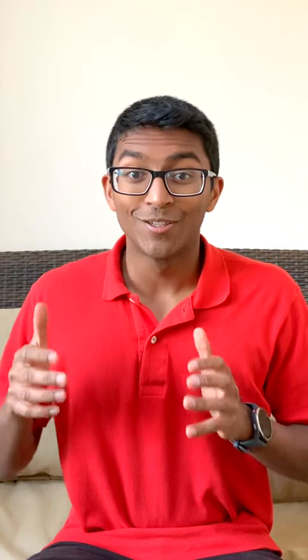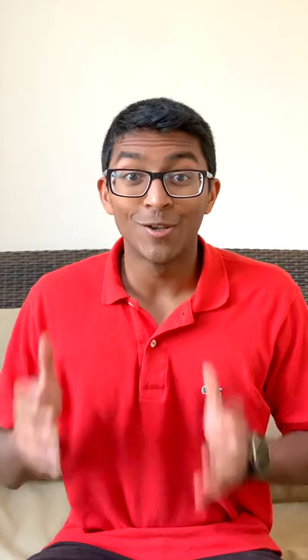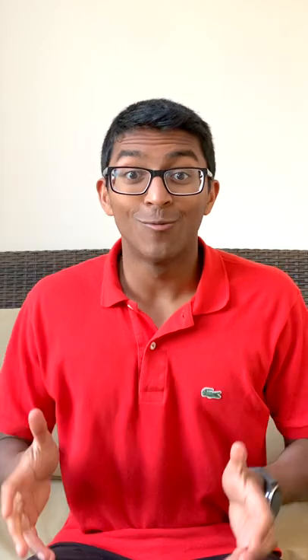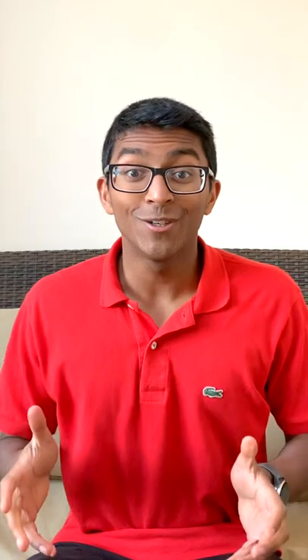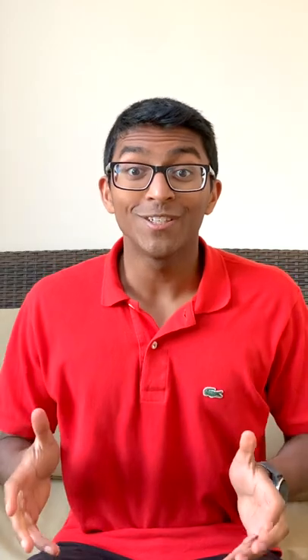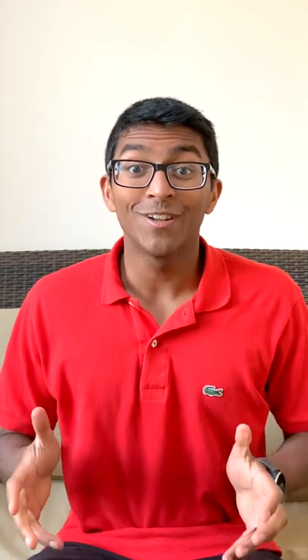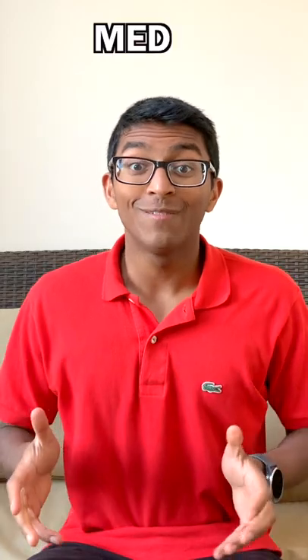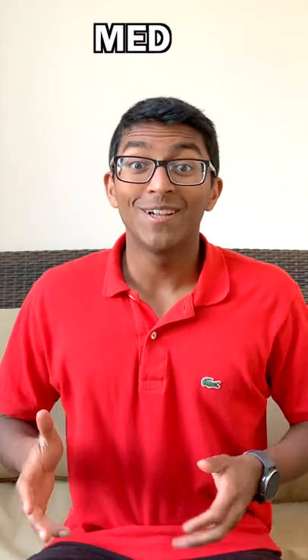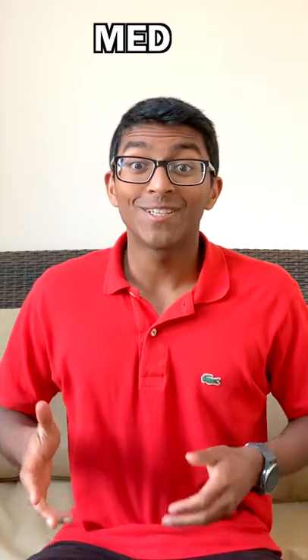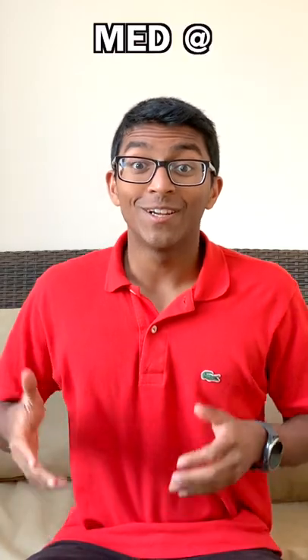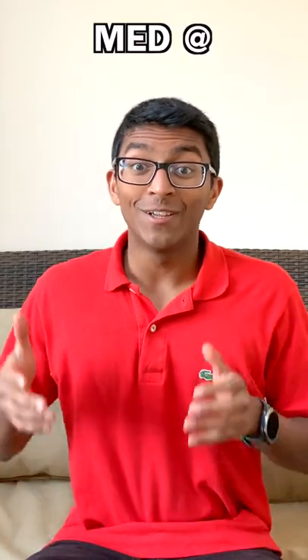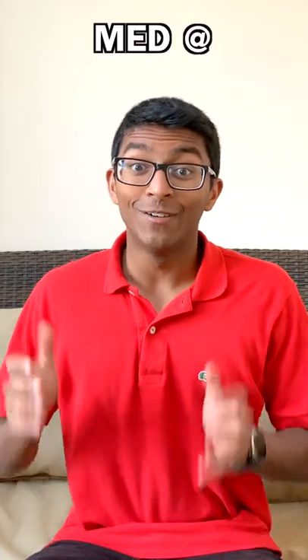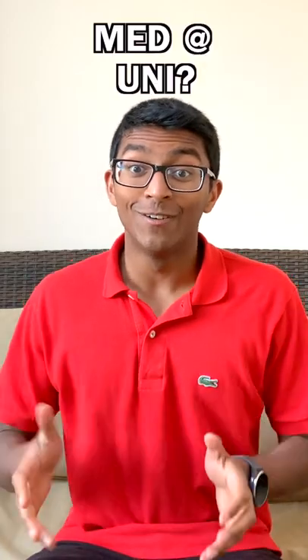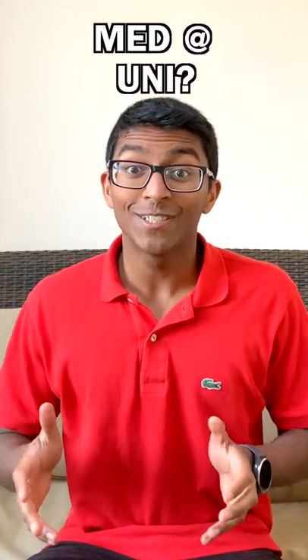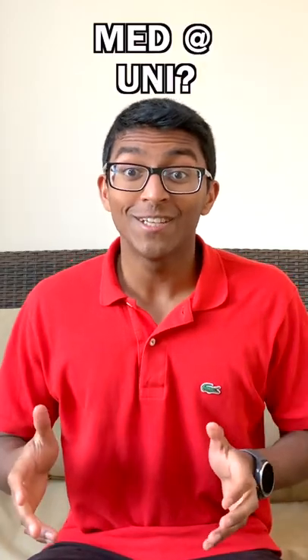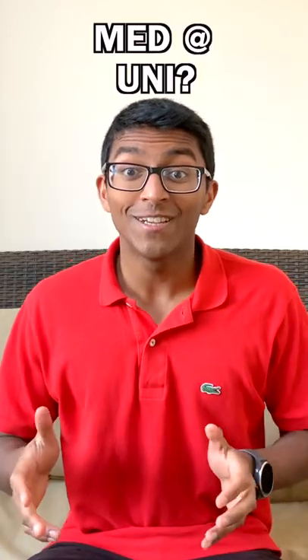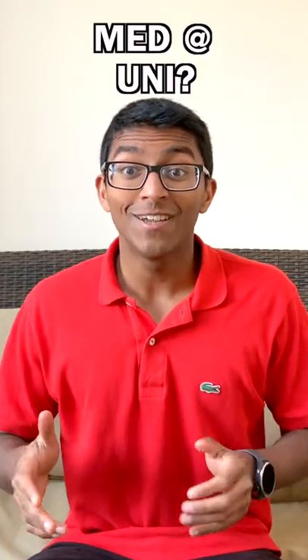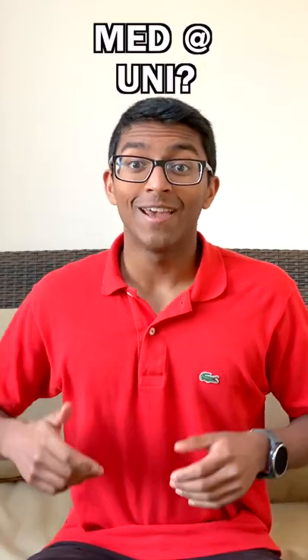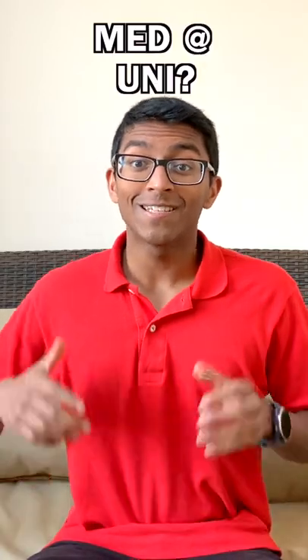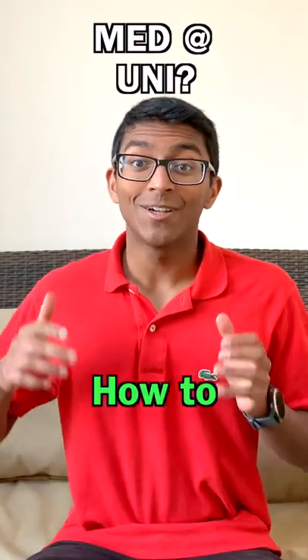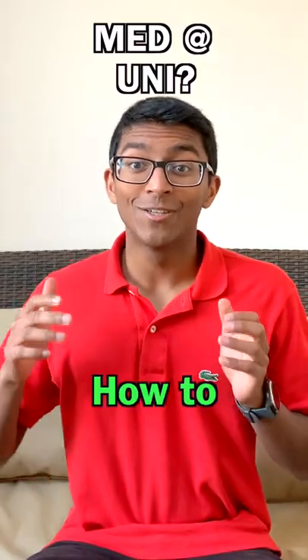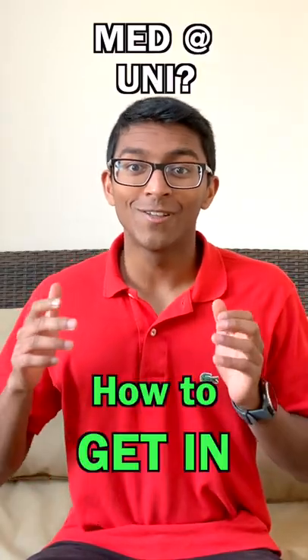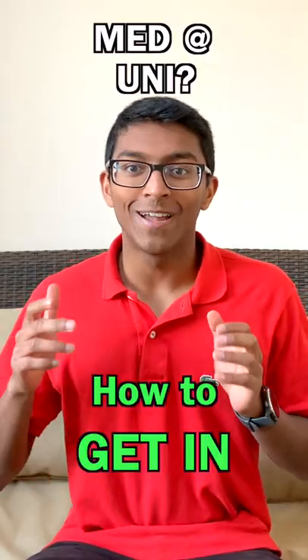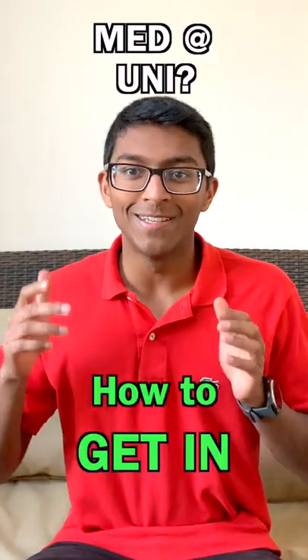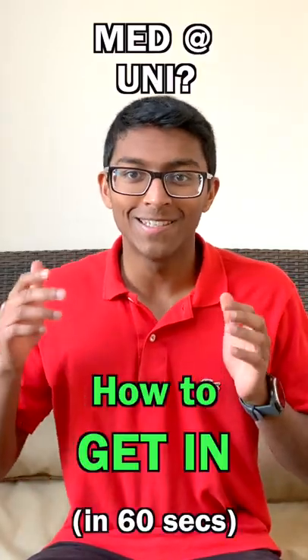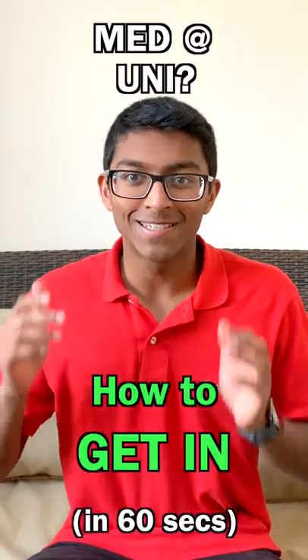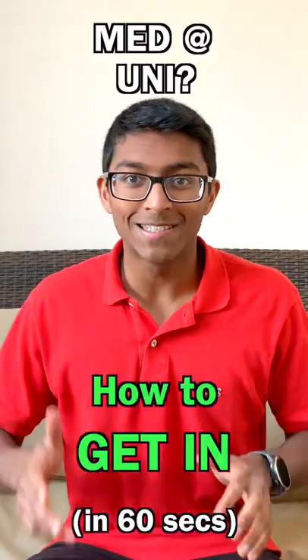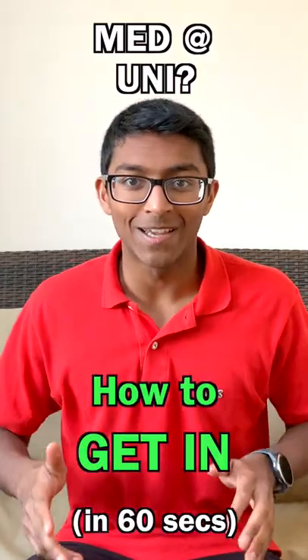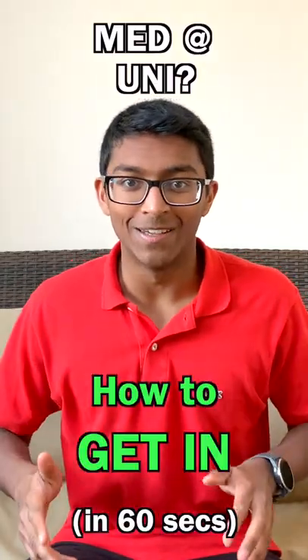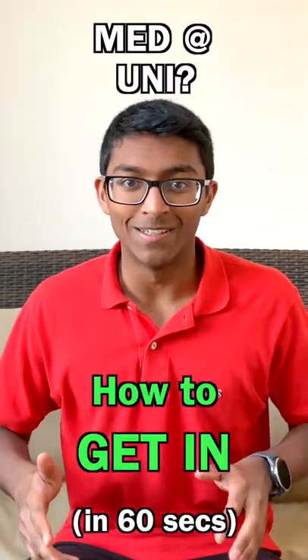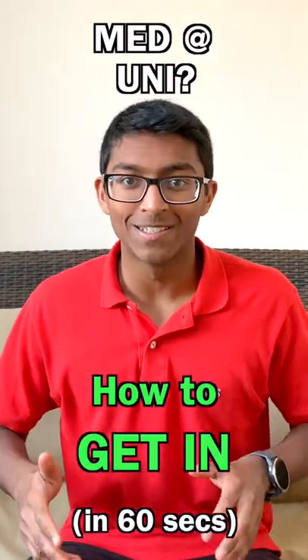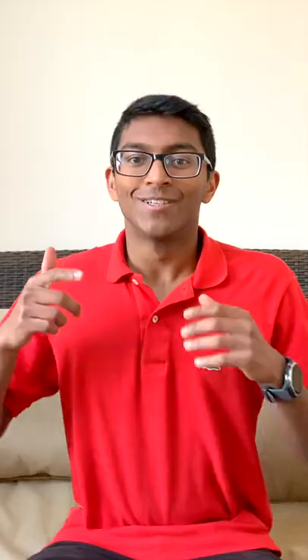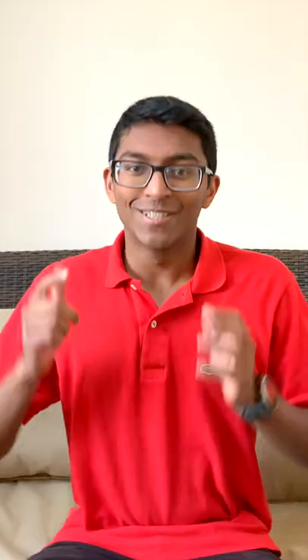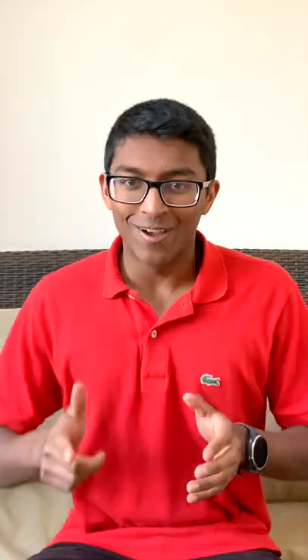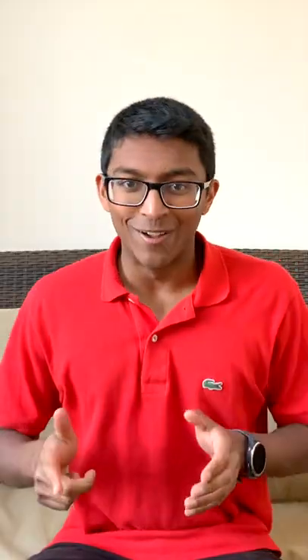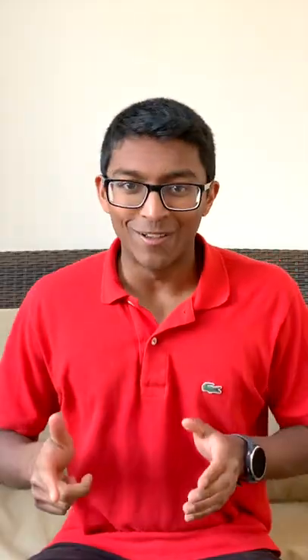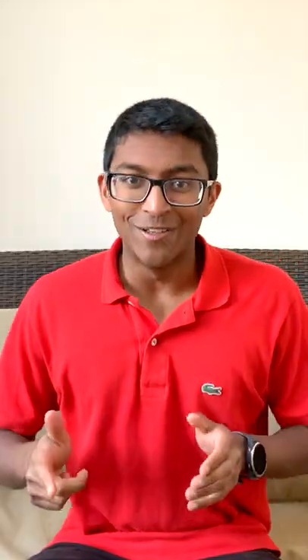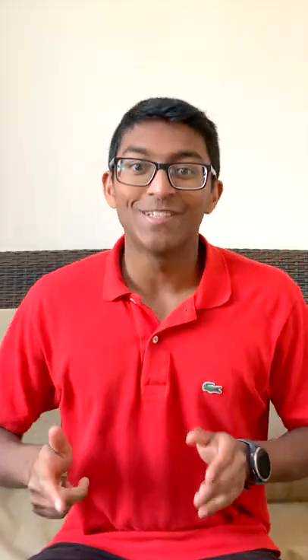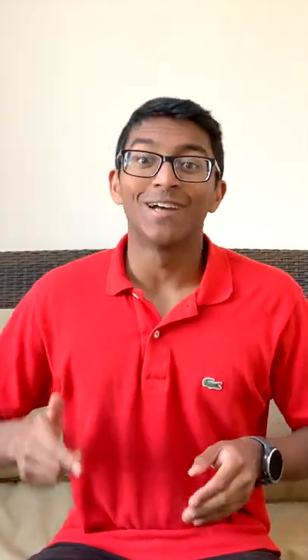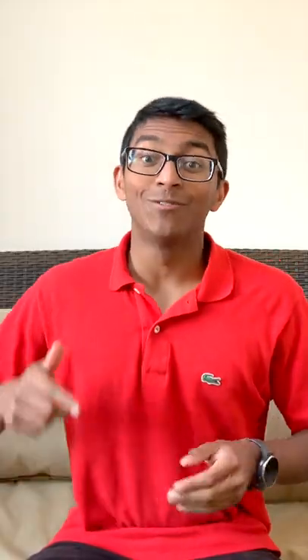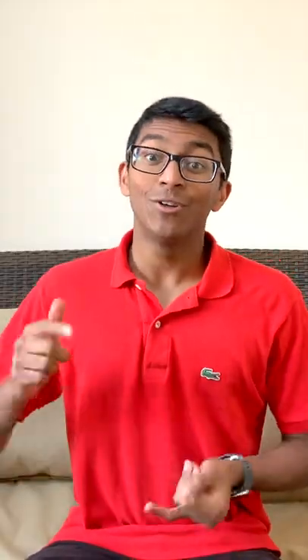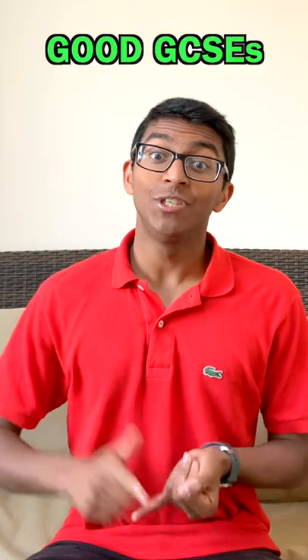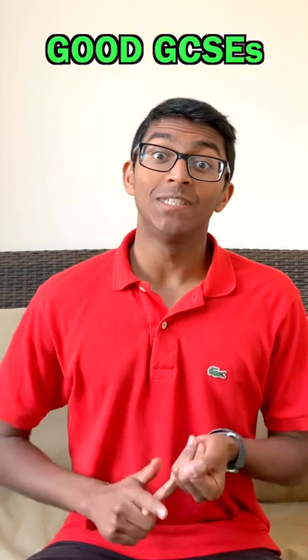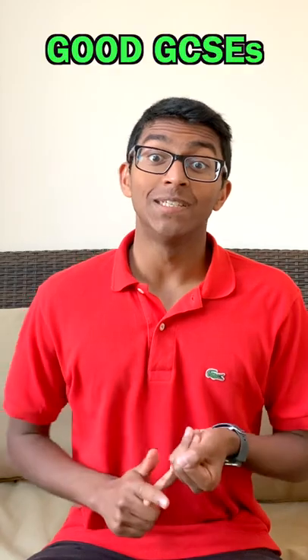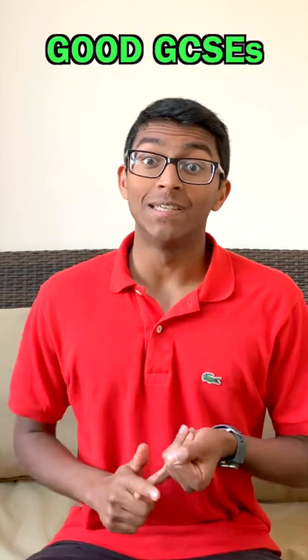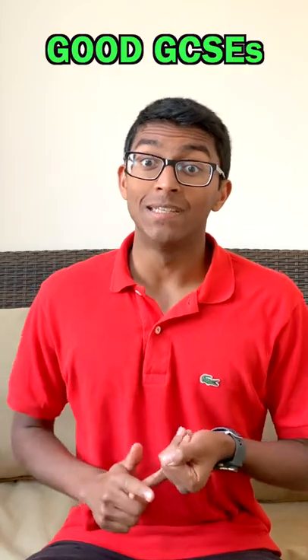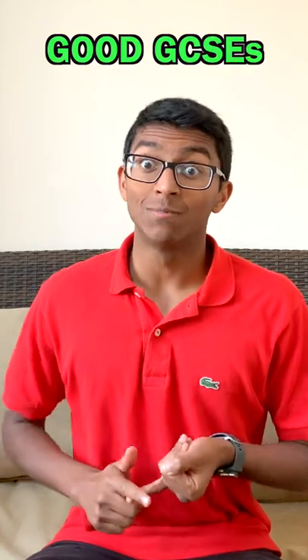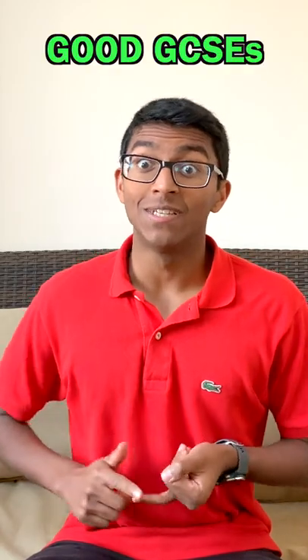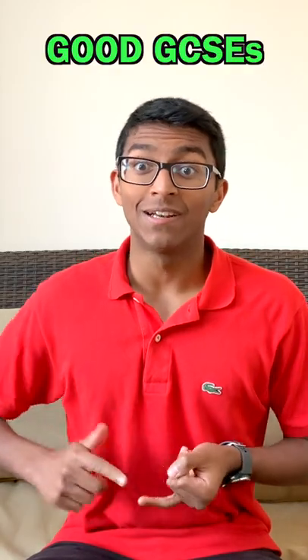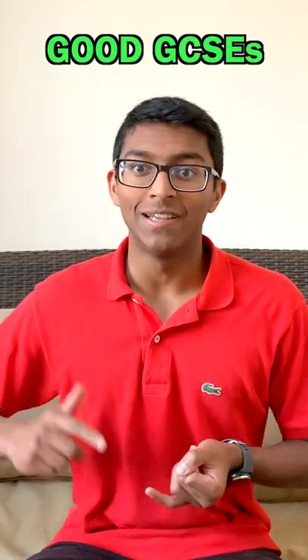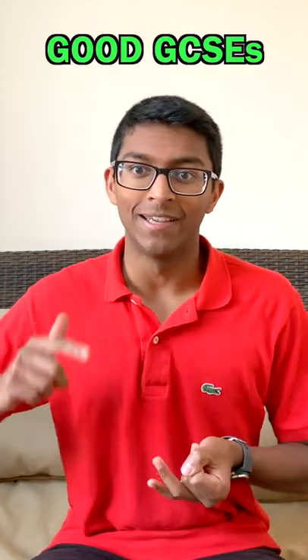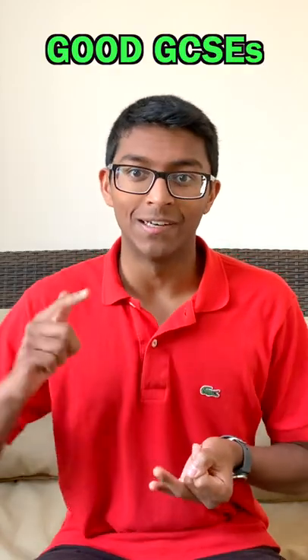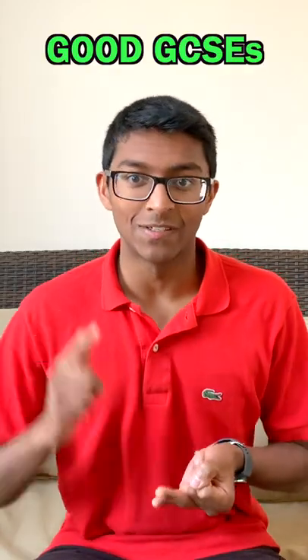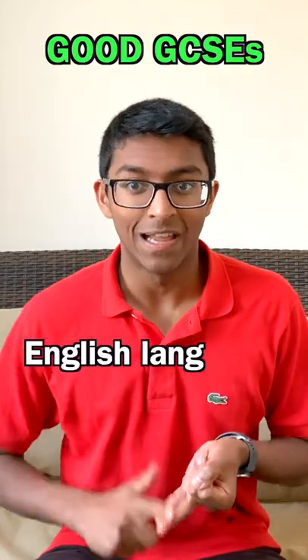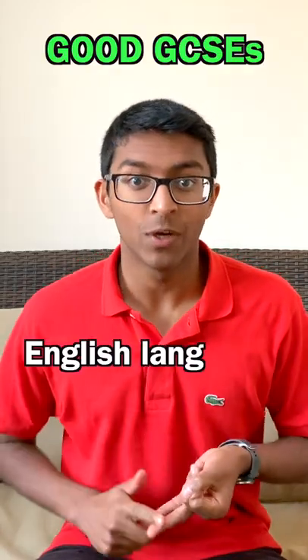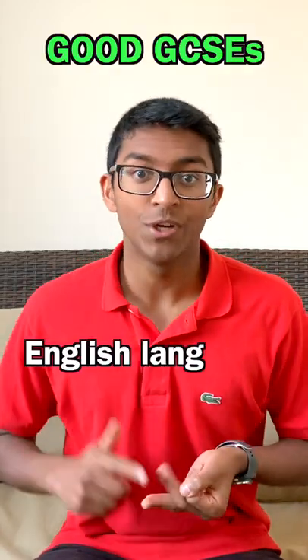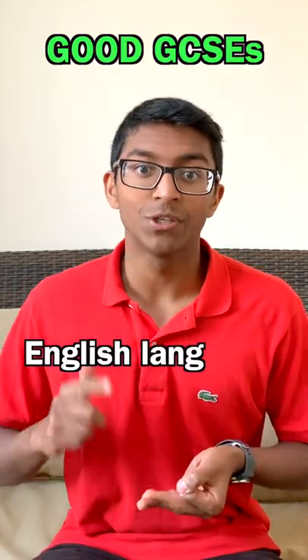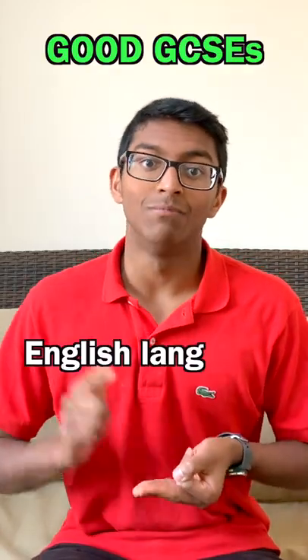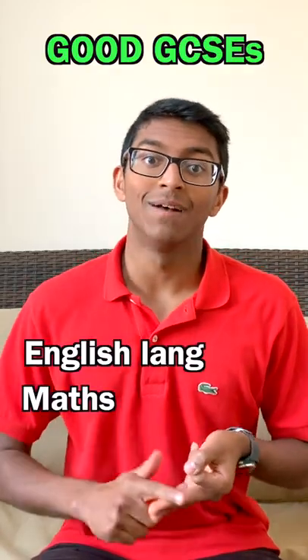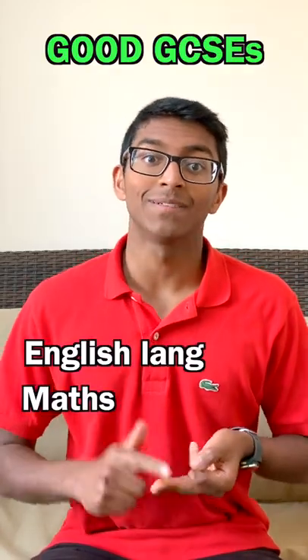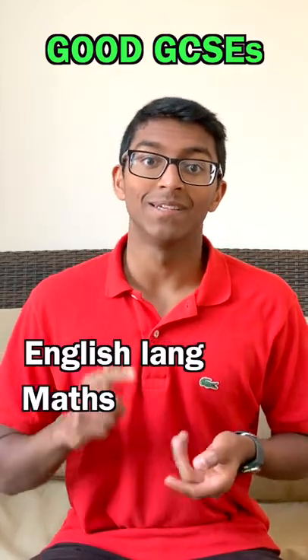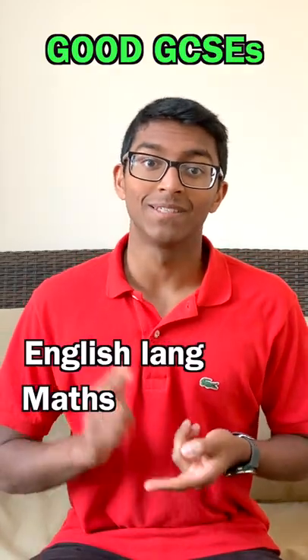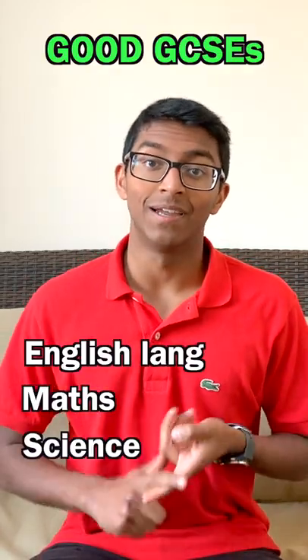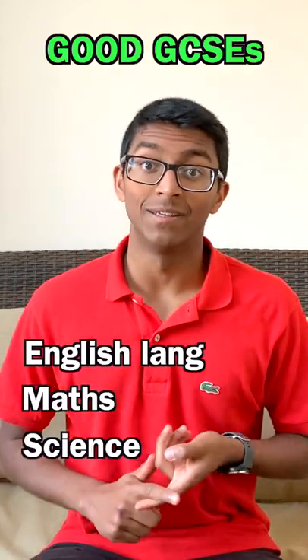So you want to study medicine at university? Here's how to do that in 60 seconds. To start, you need to have good GCSEs, particularly in English language, maths and science.